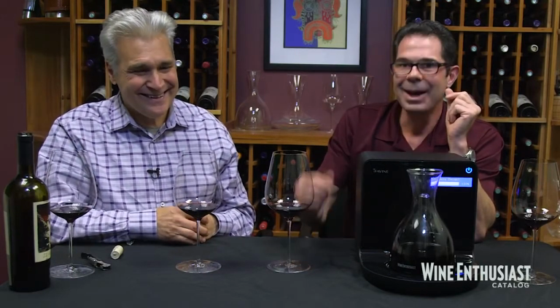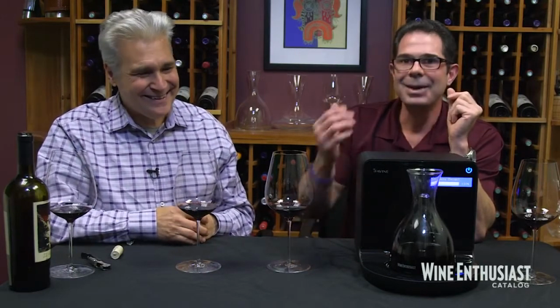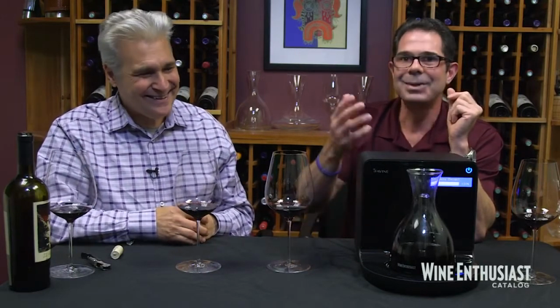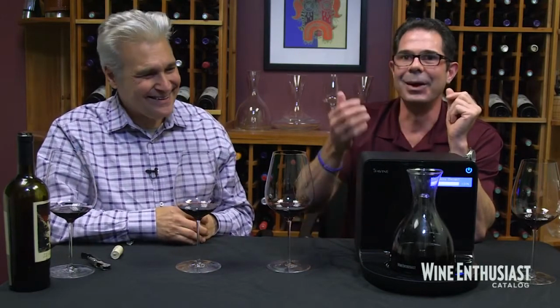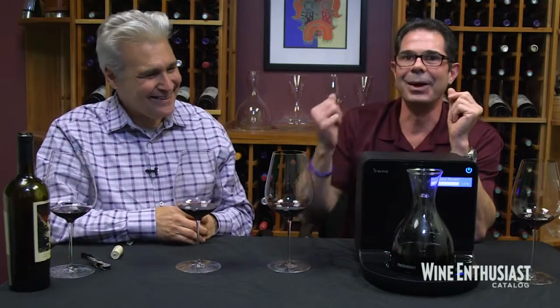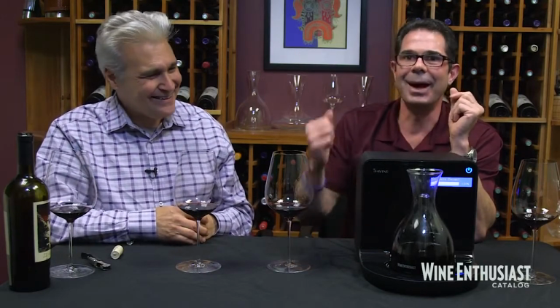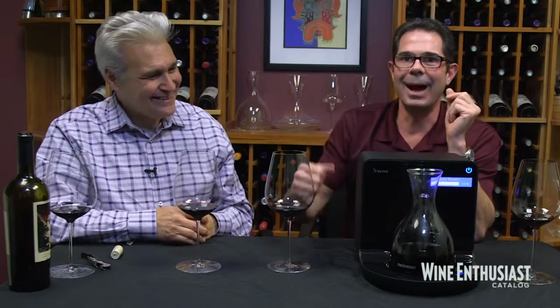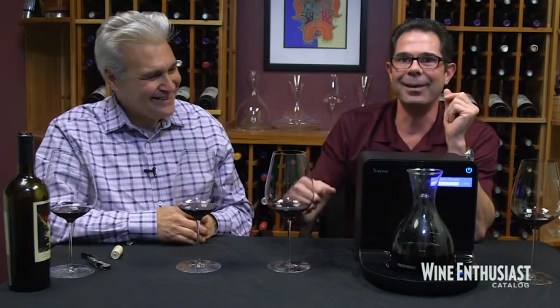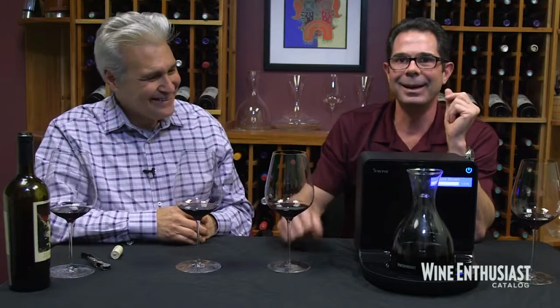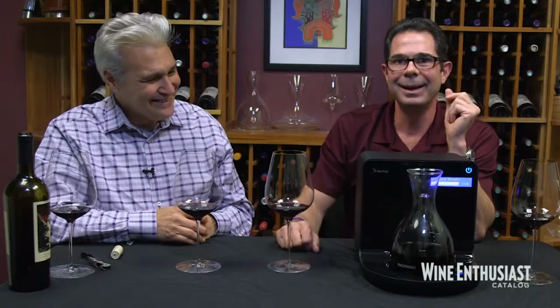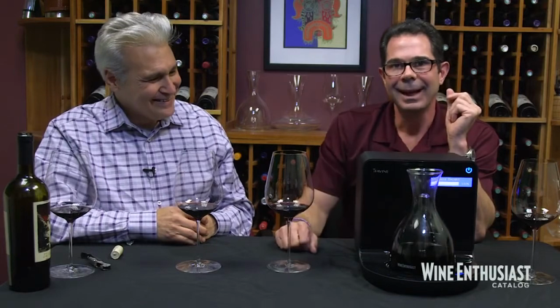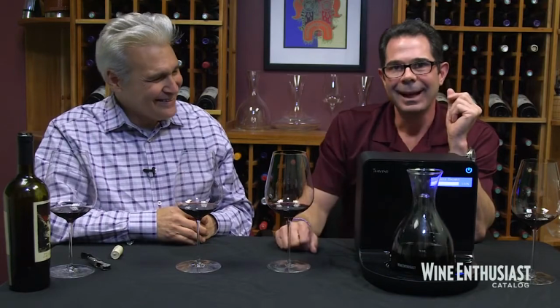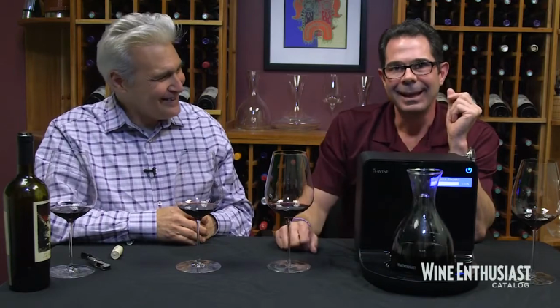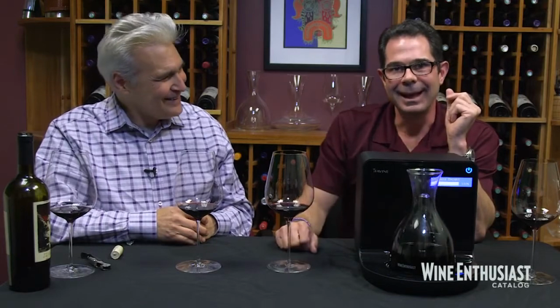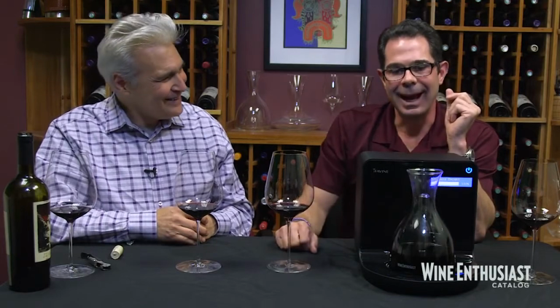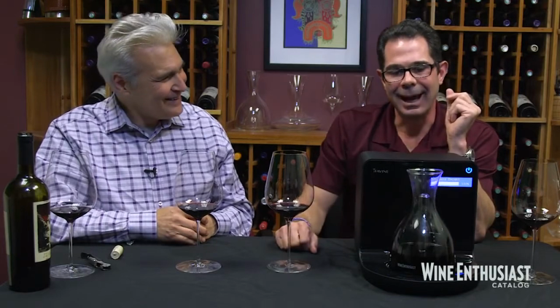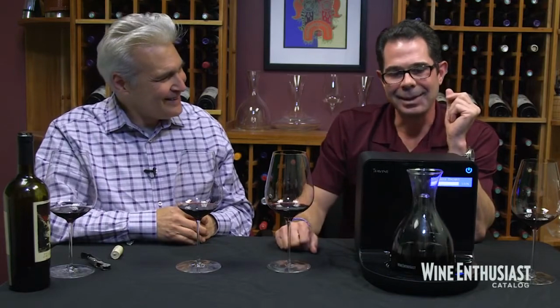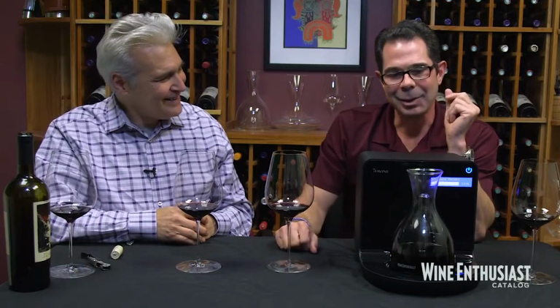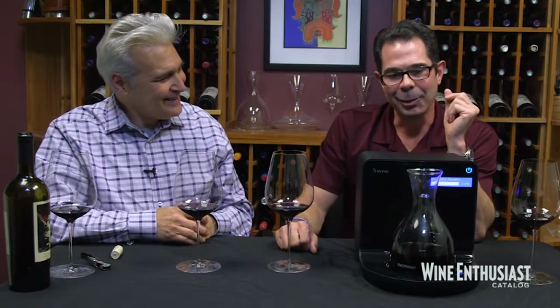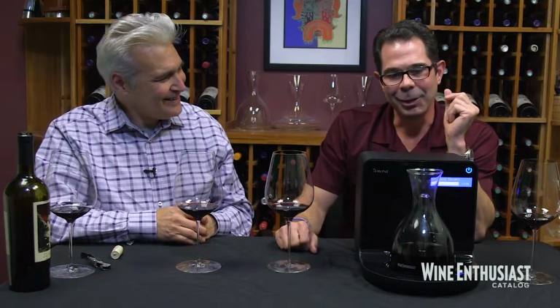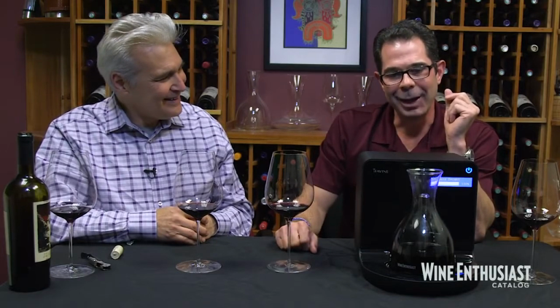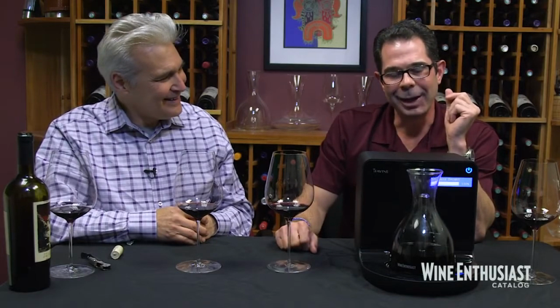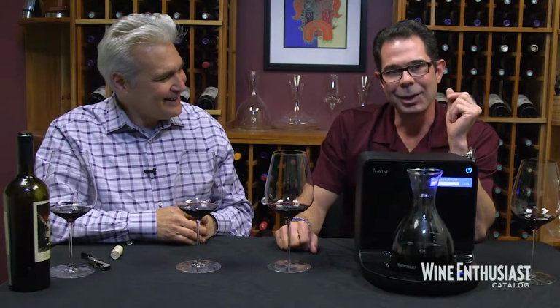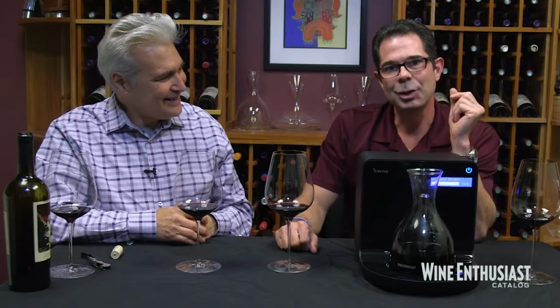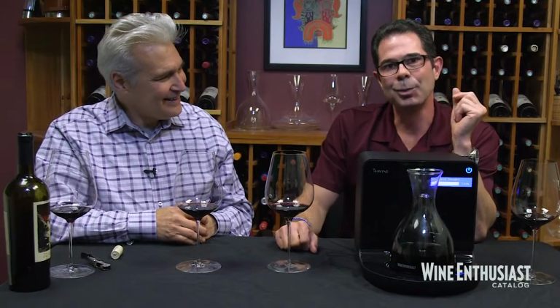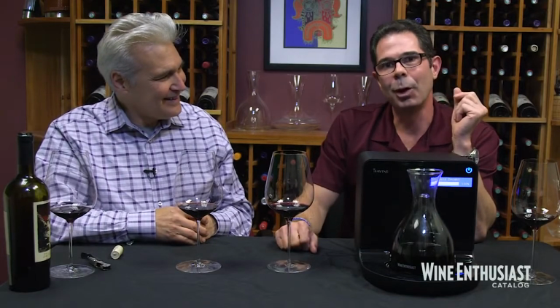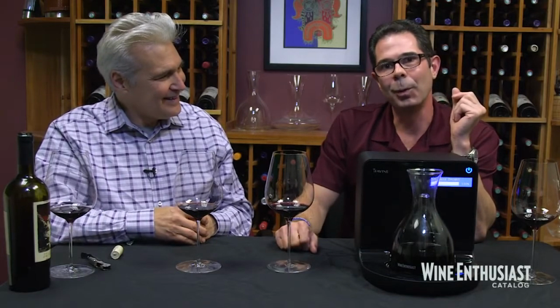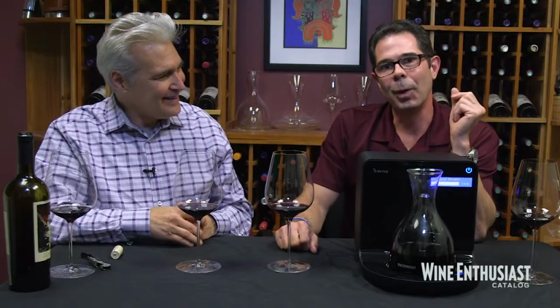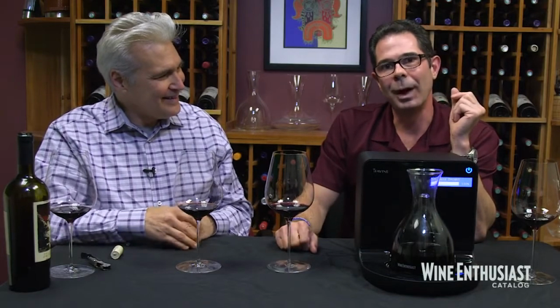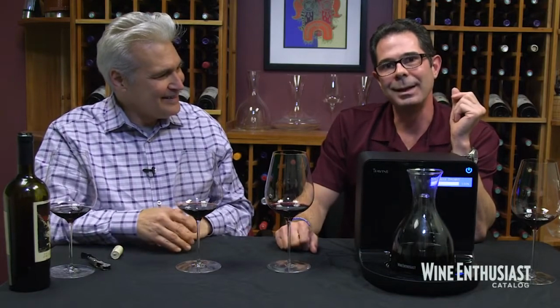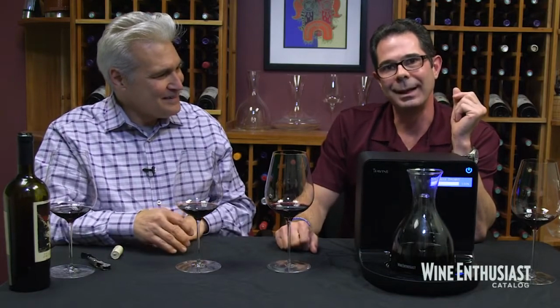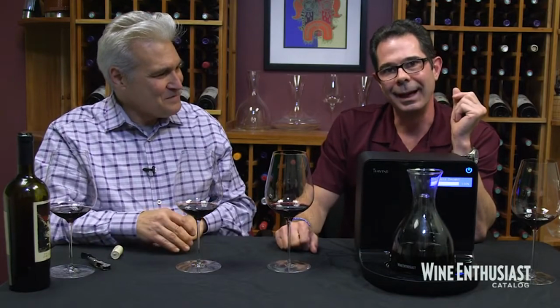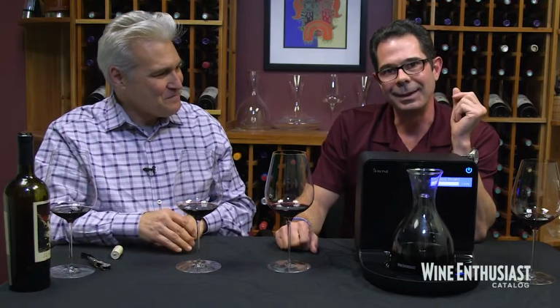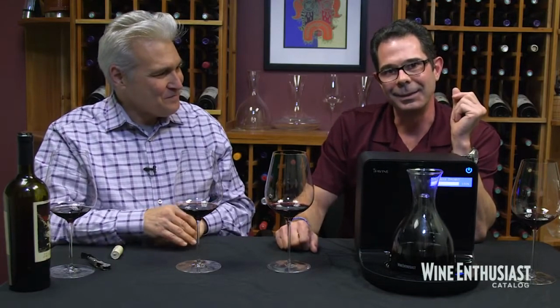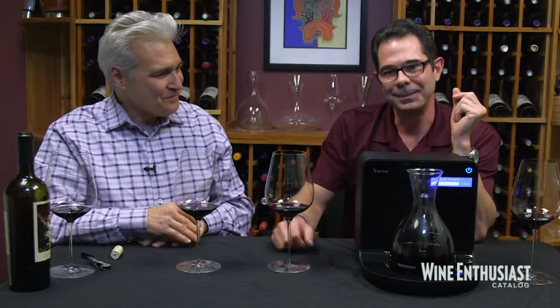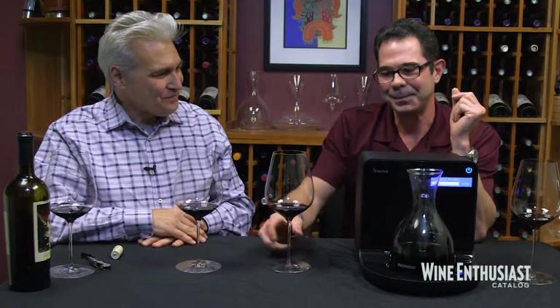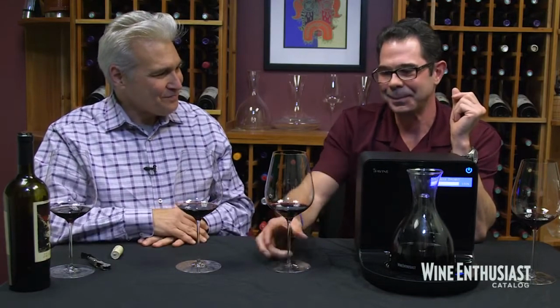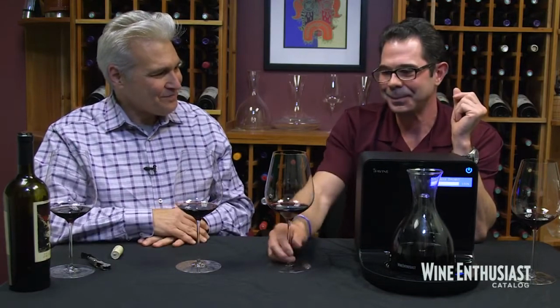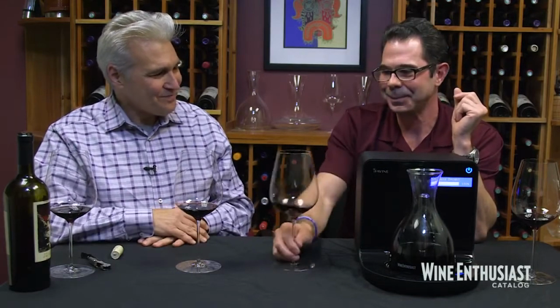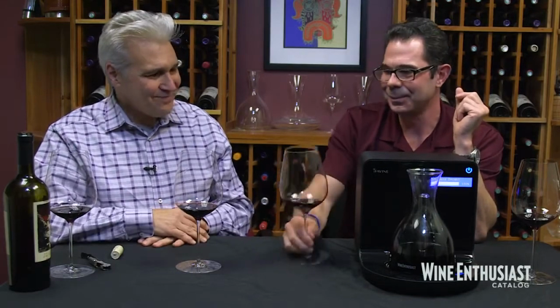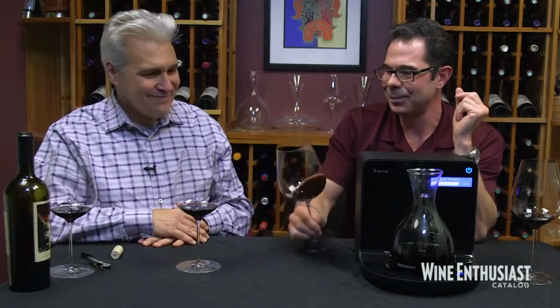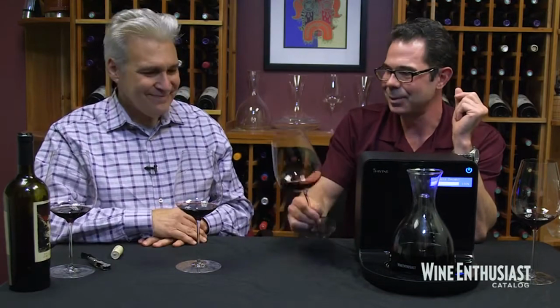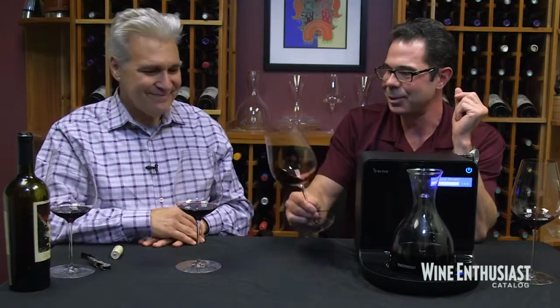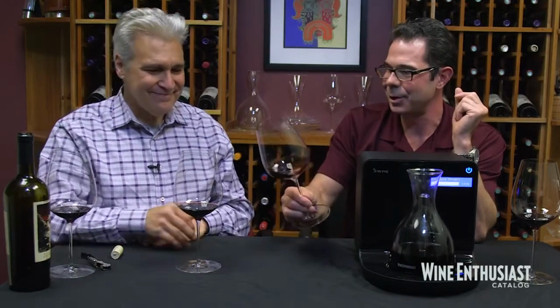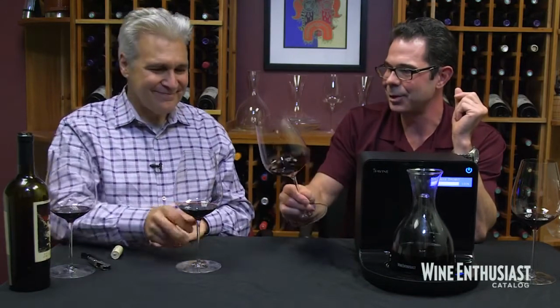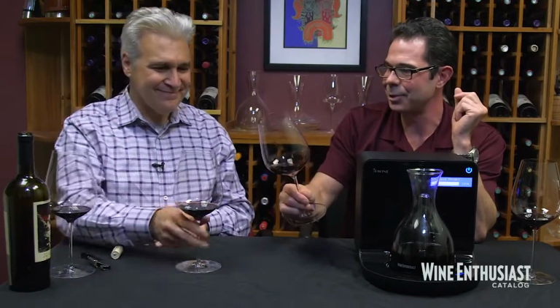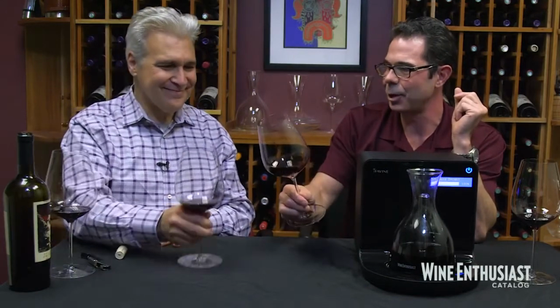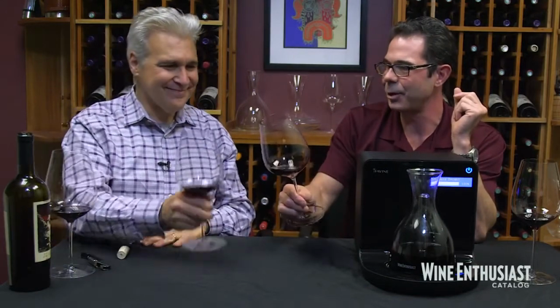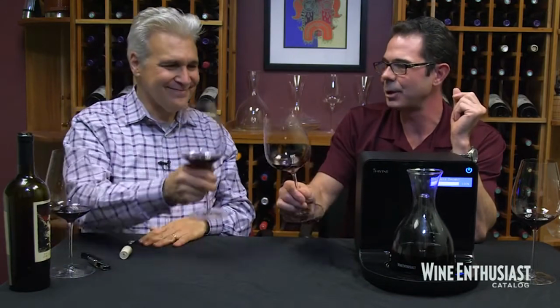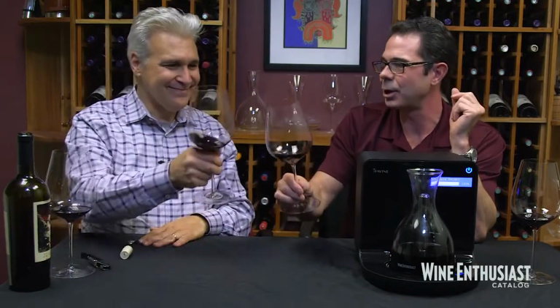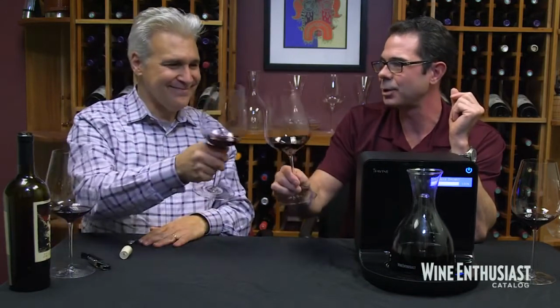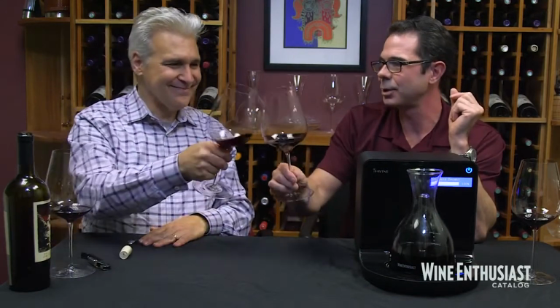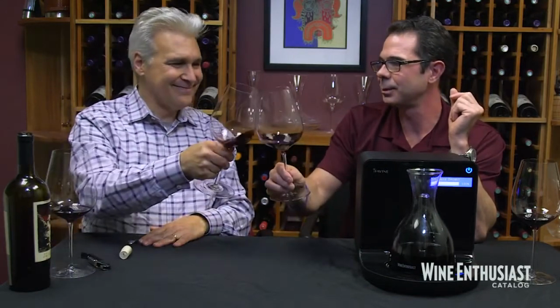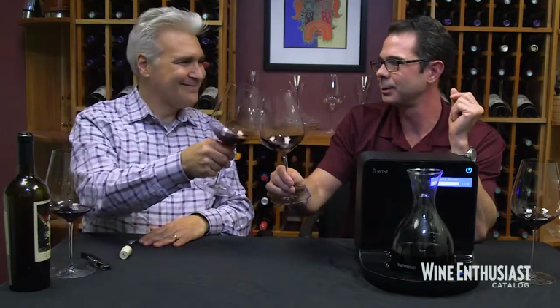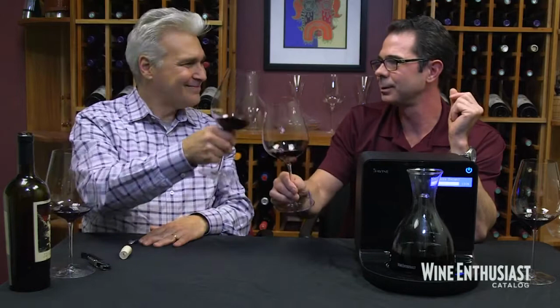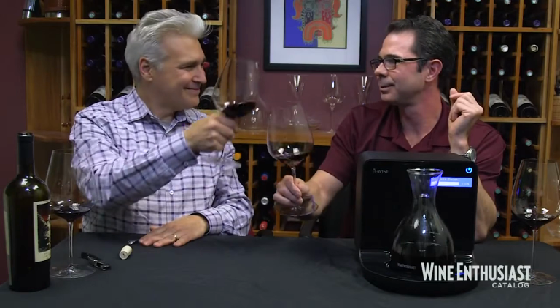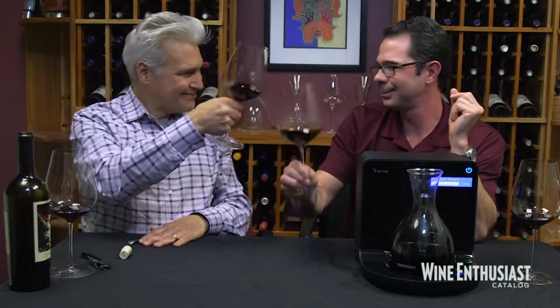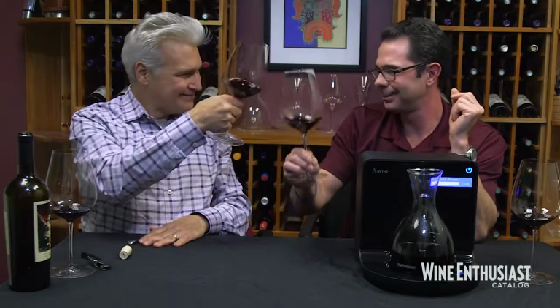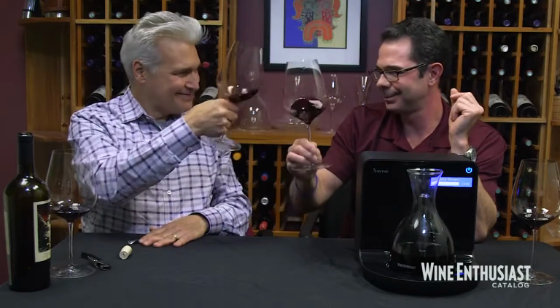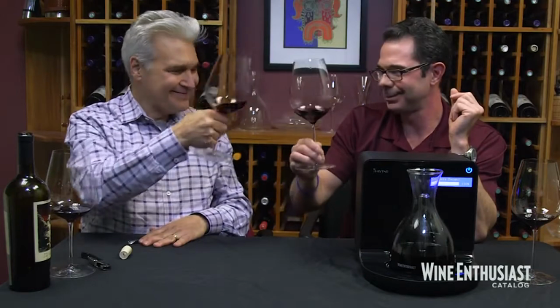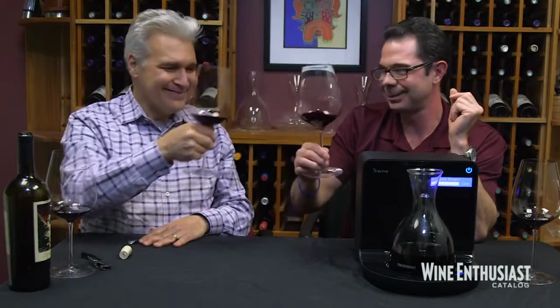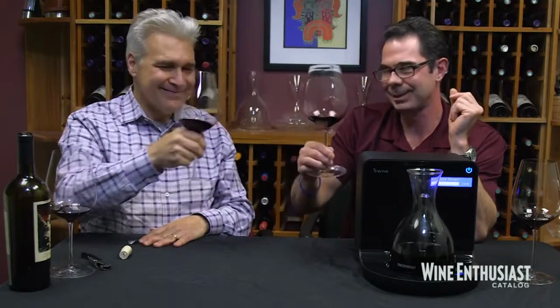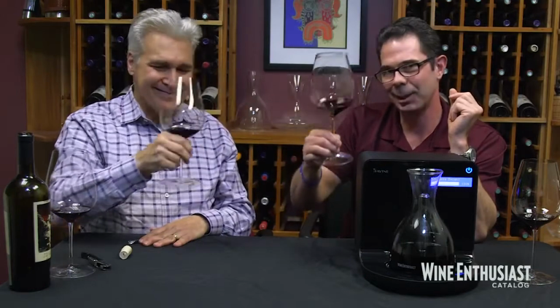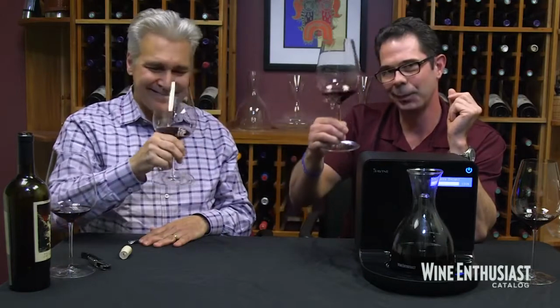So here you have it — the iSommelier Smart Wine Decanter. Cheers. Enjoy. Thanks, Josh. Salud.